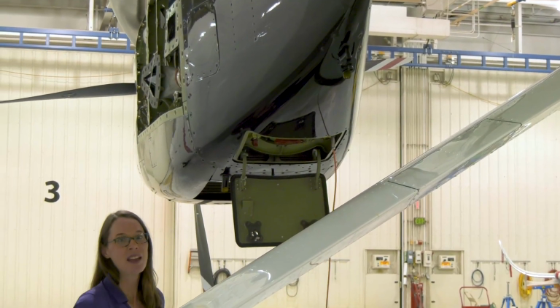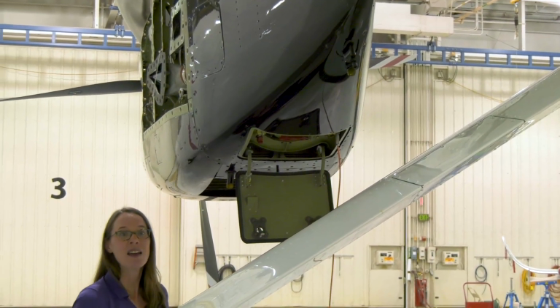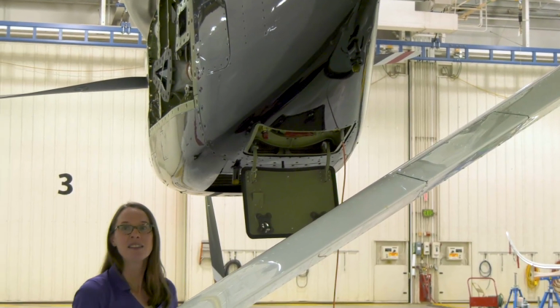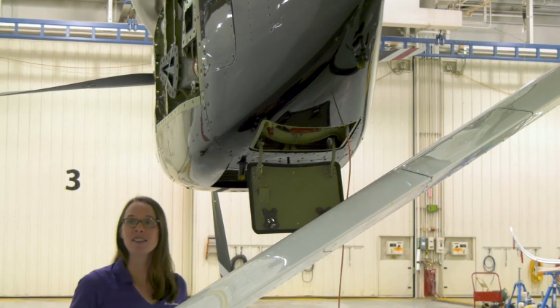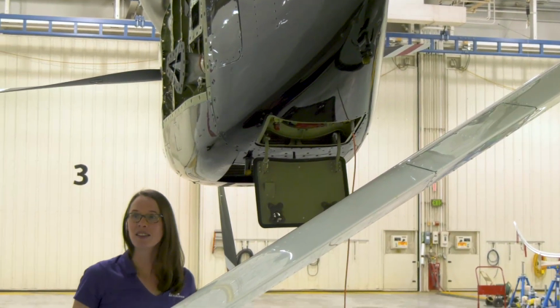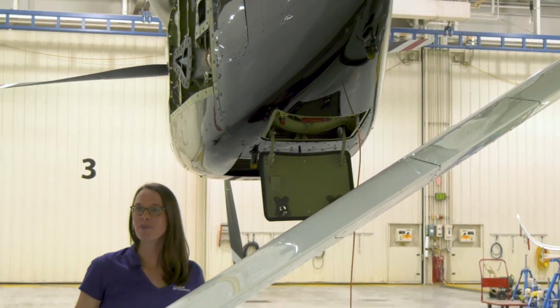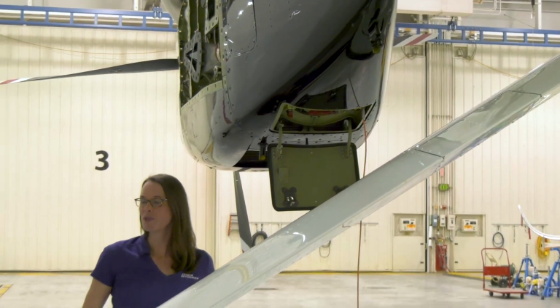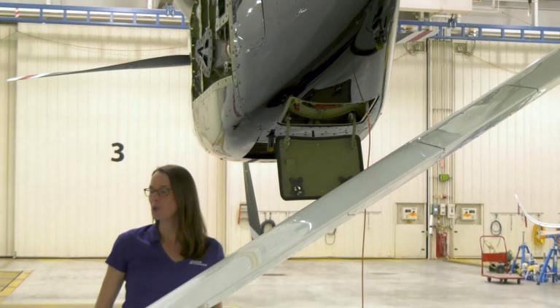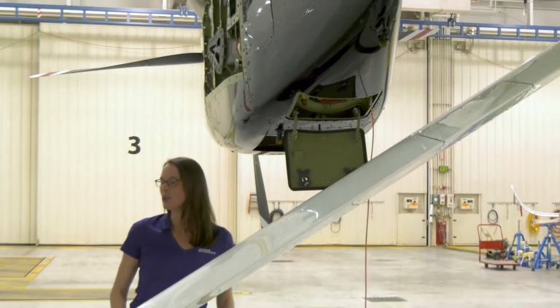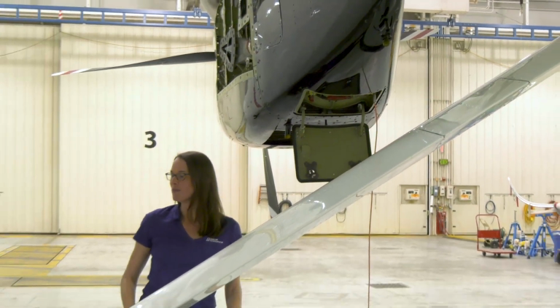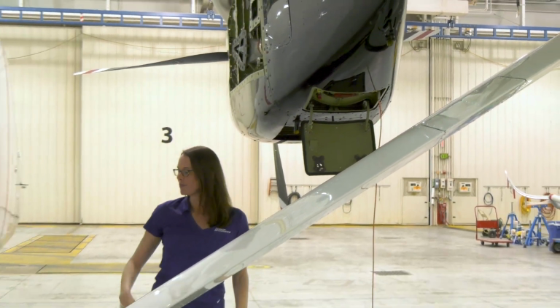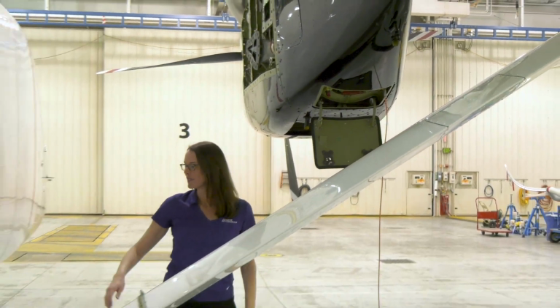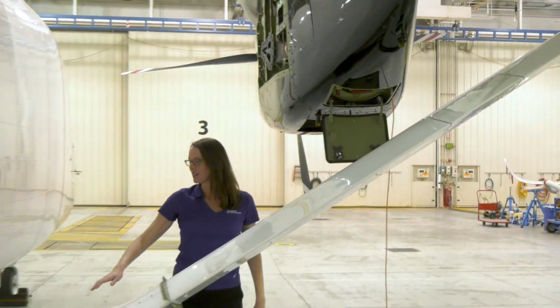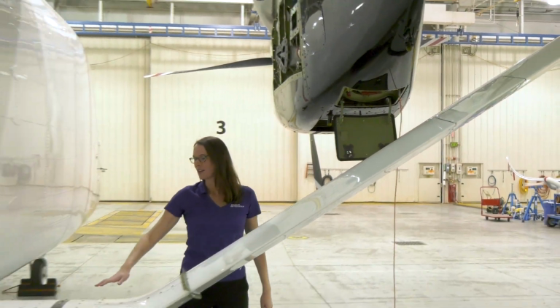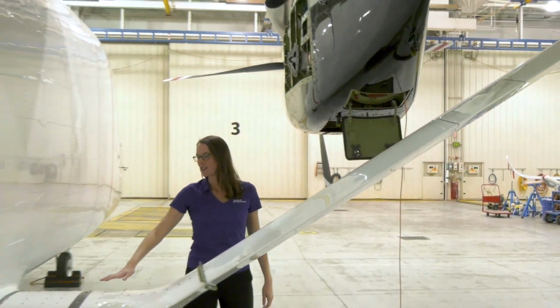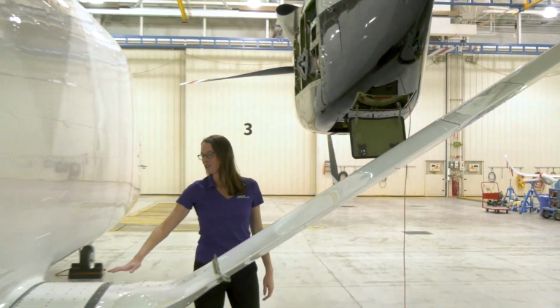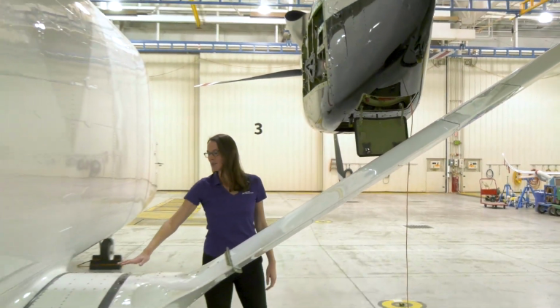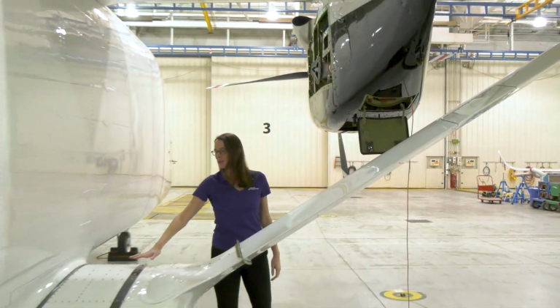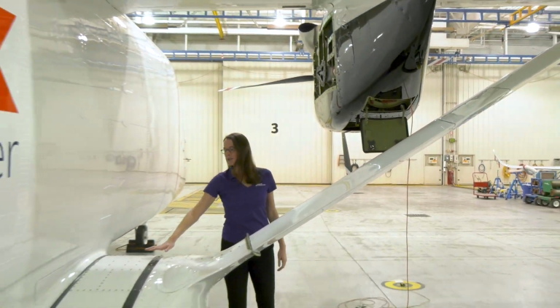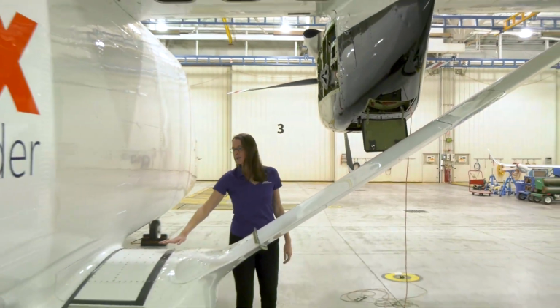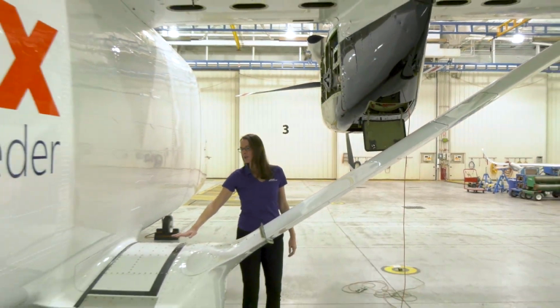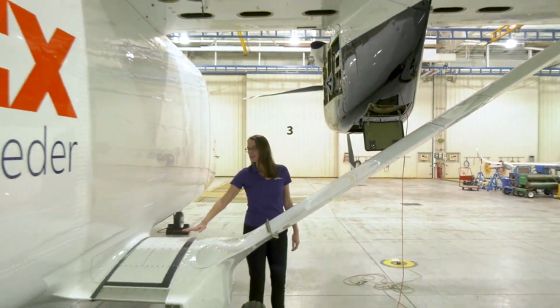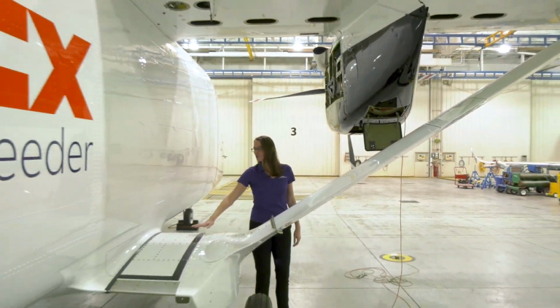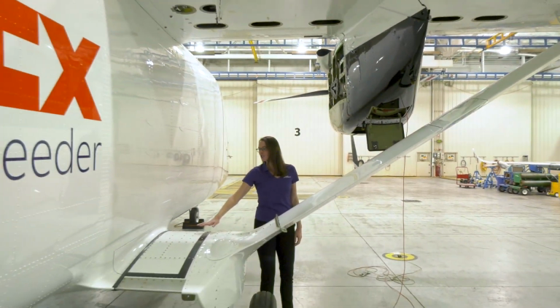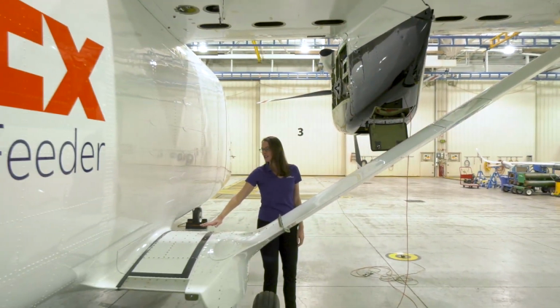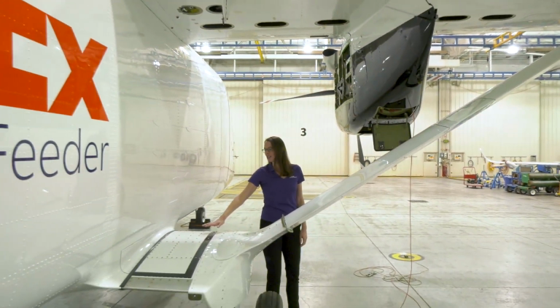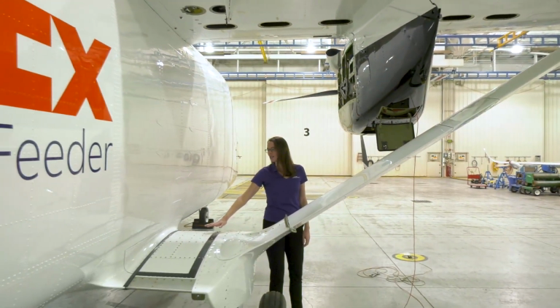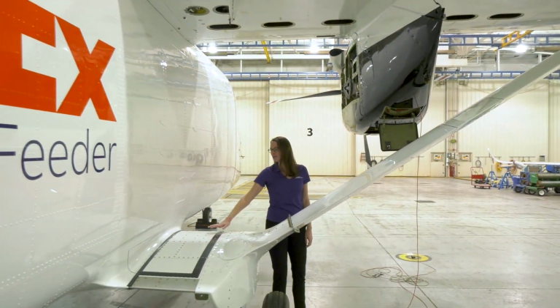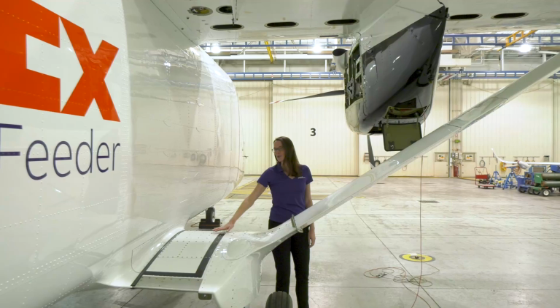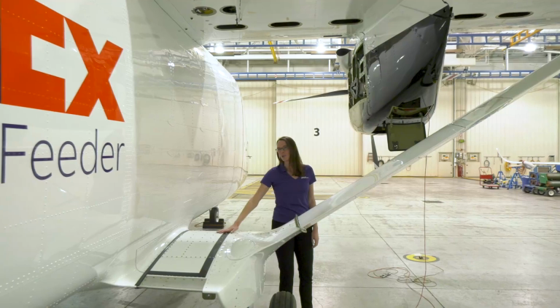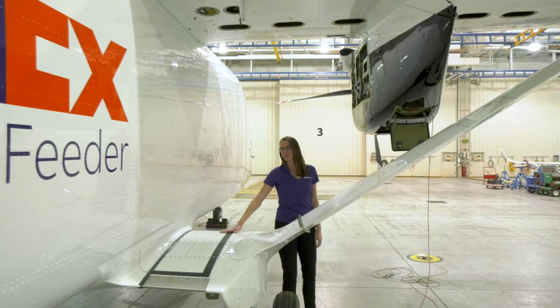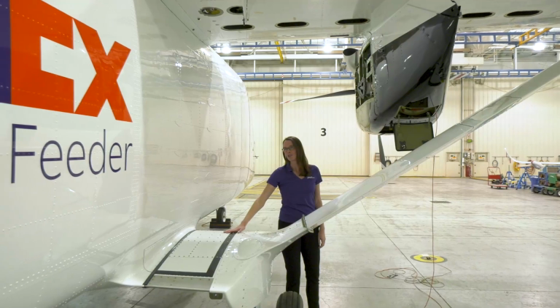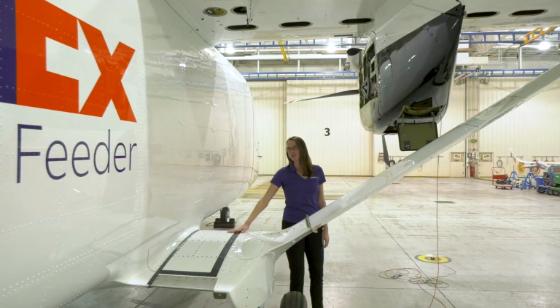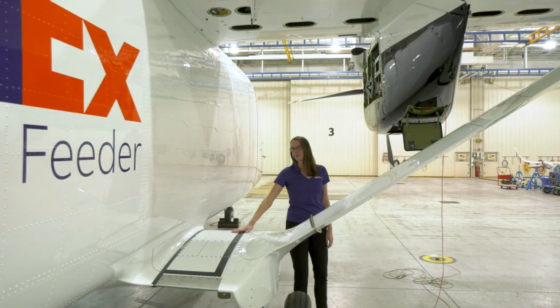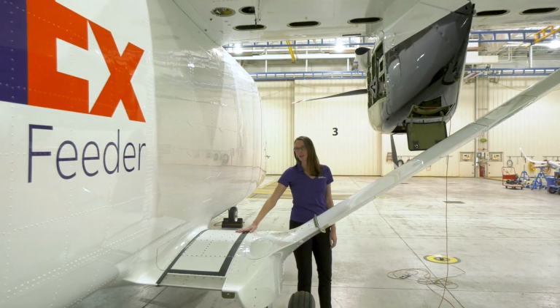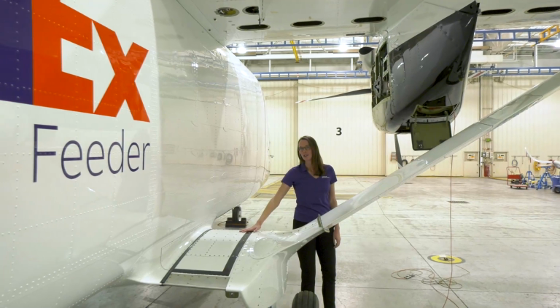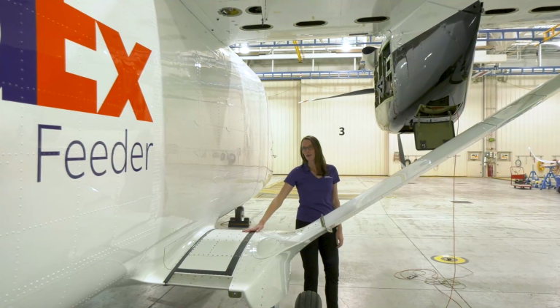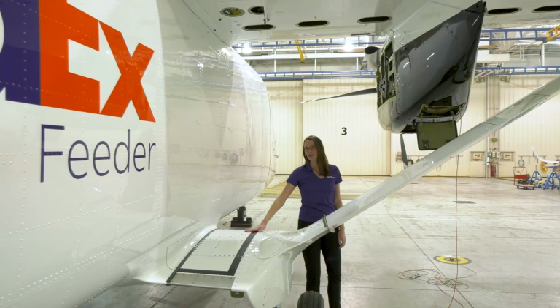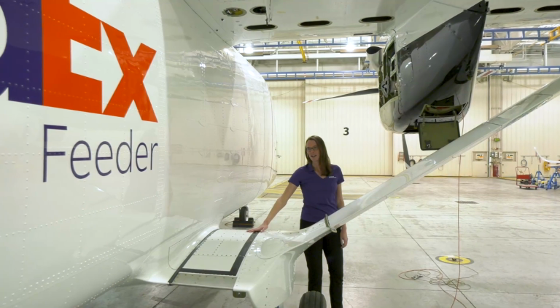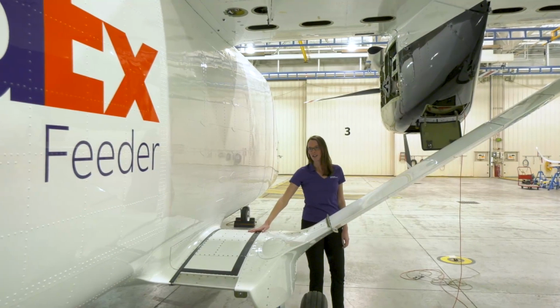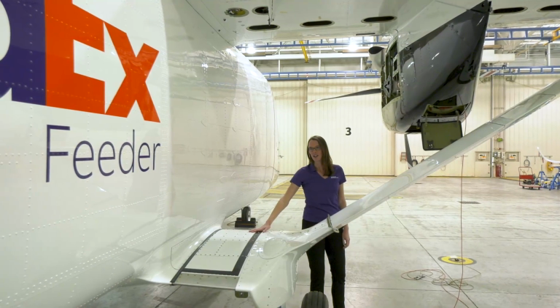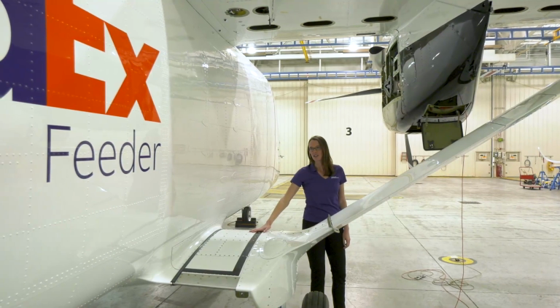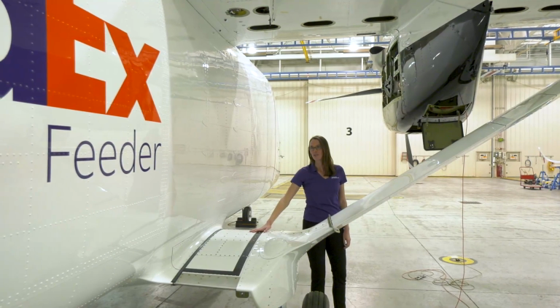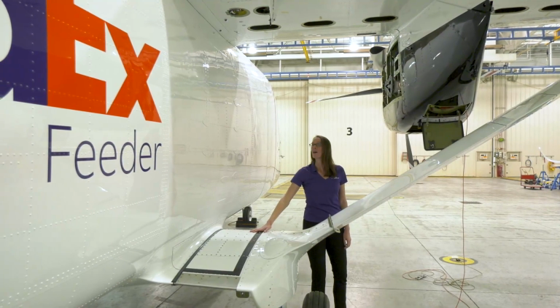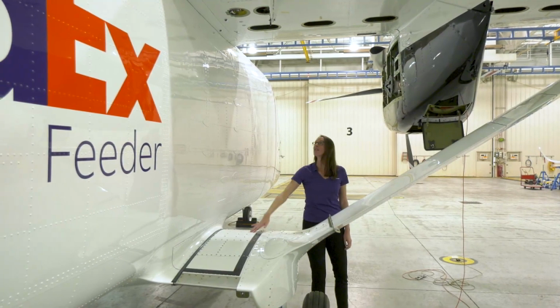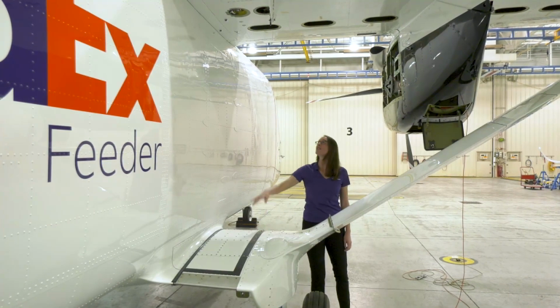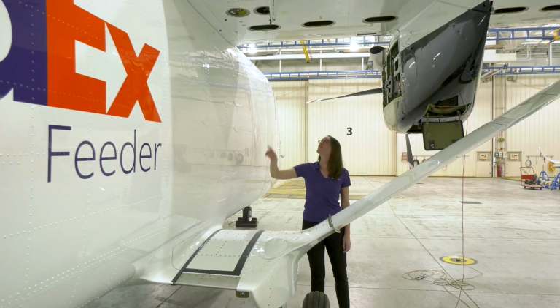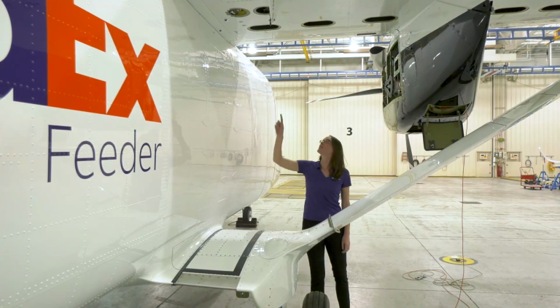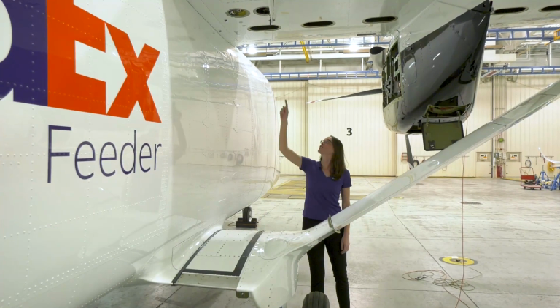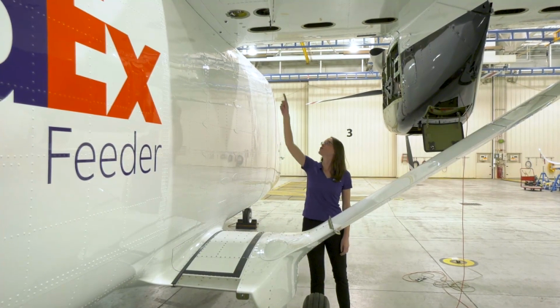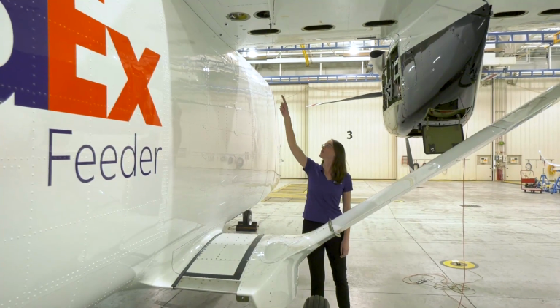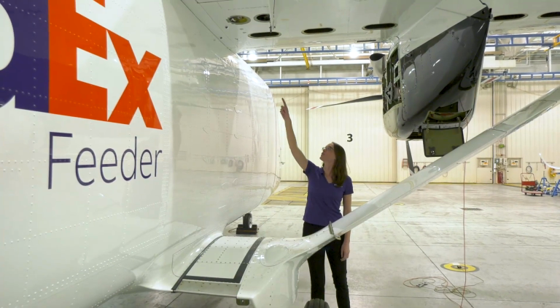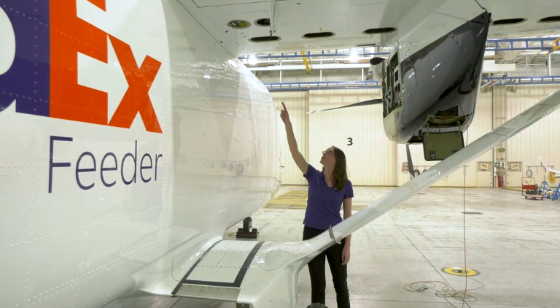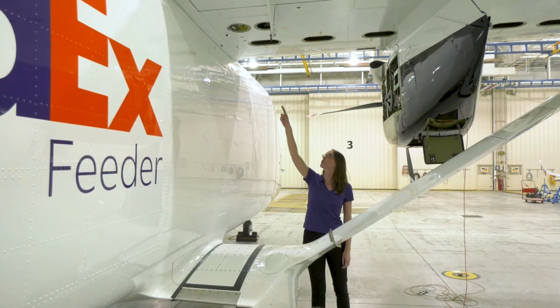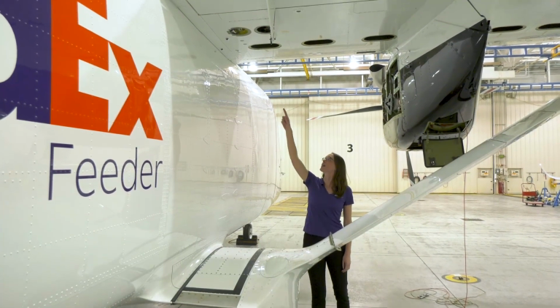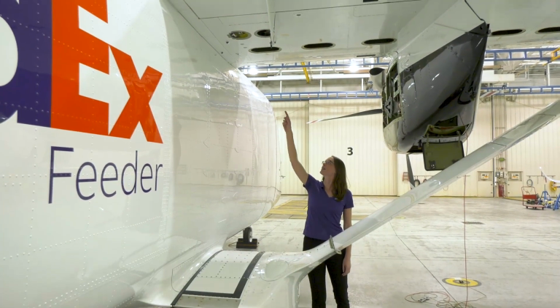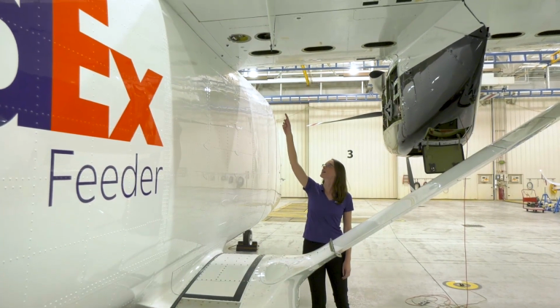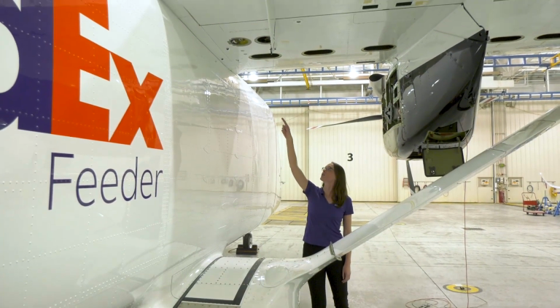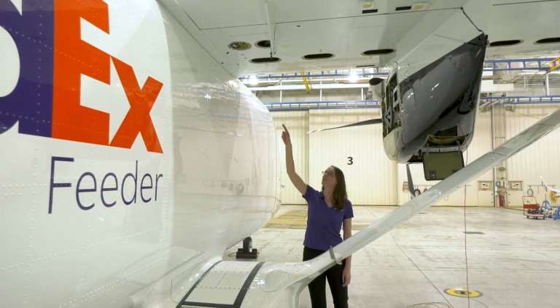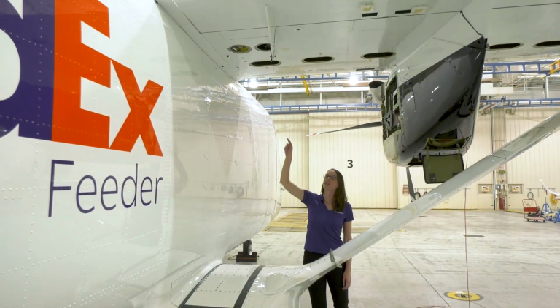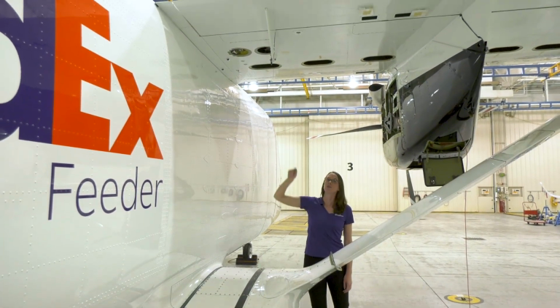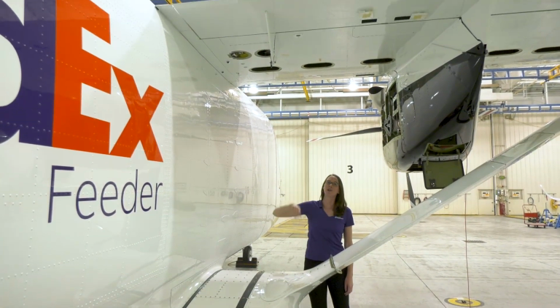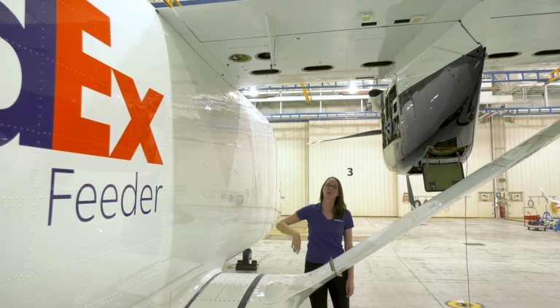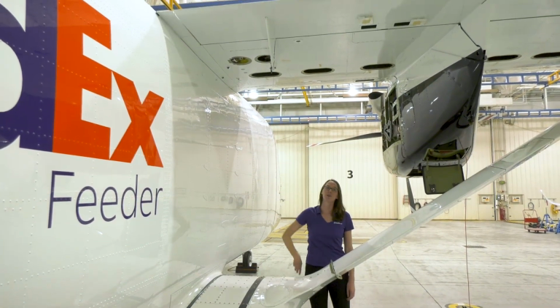To sump fuel, you'll be able to reach the fuel sump drains by standing on the sponson. The drains are located underneath the wing root.